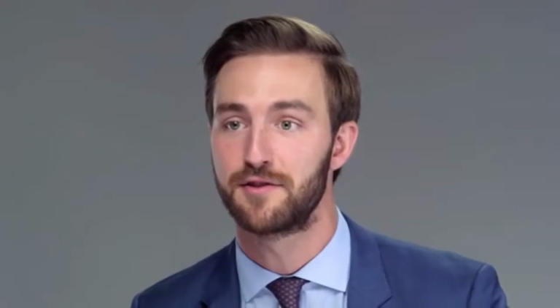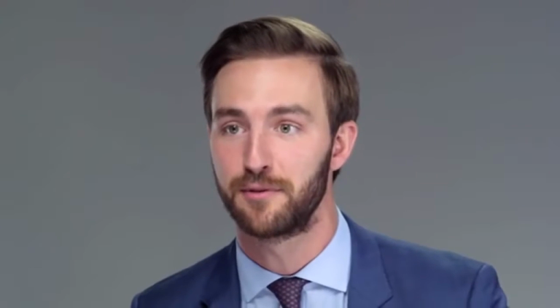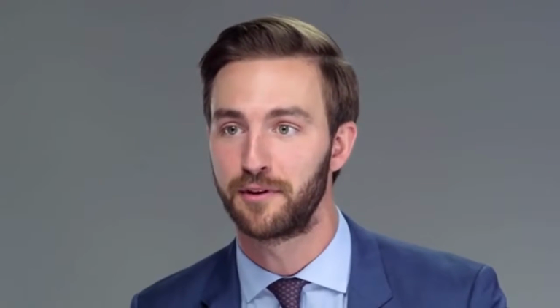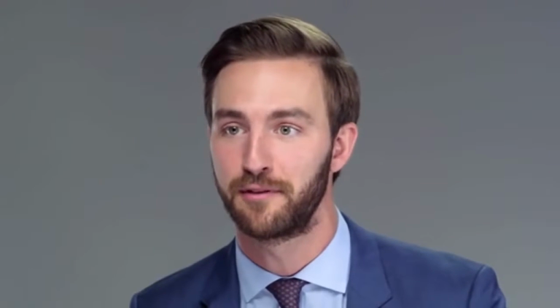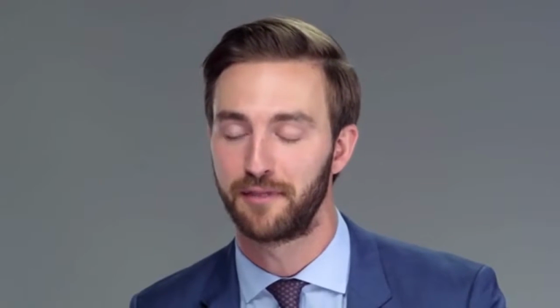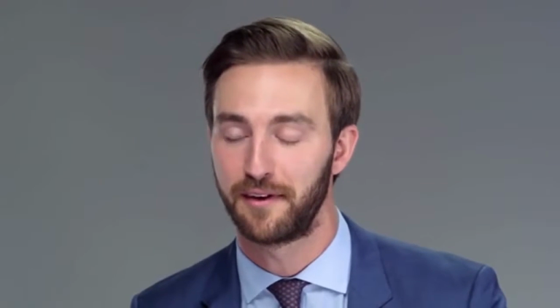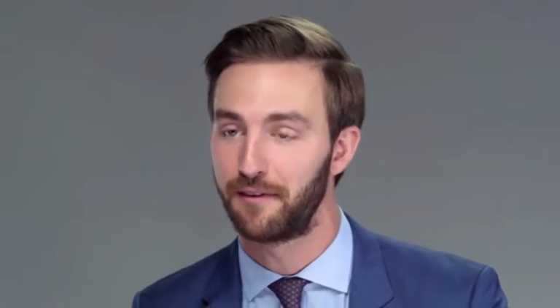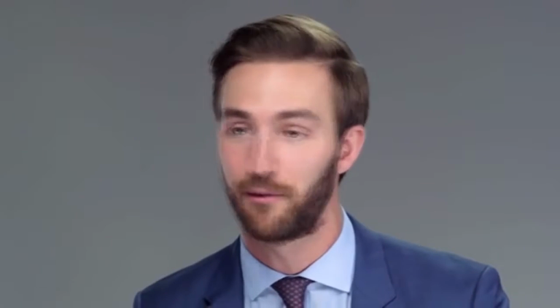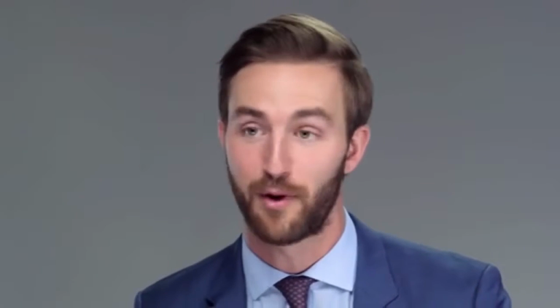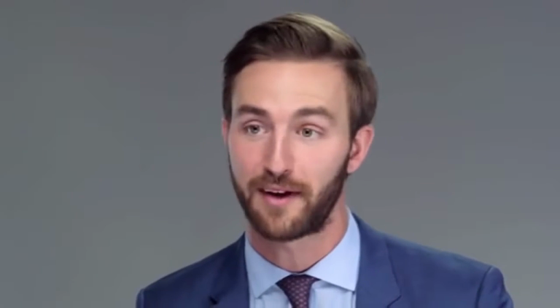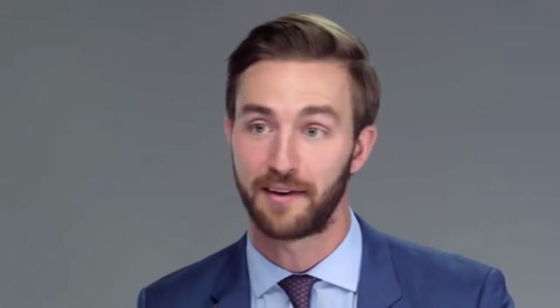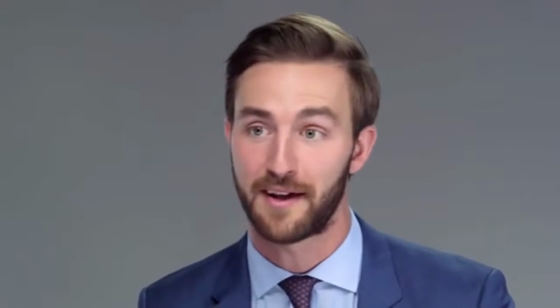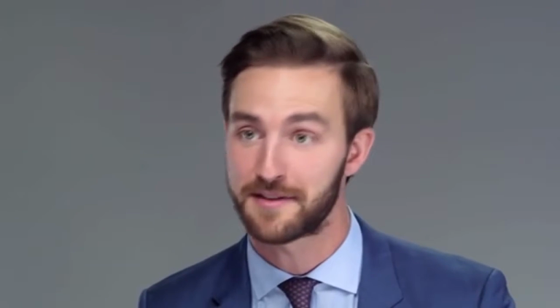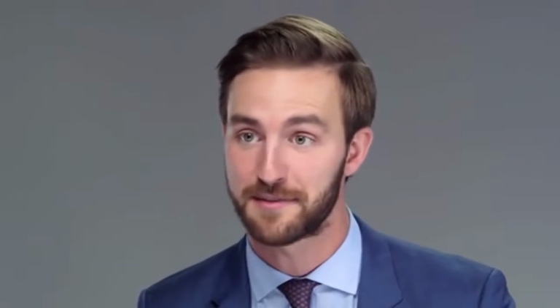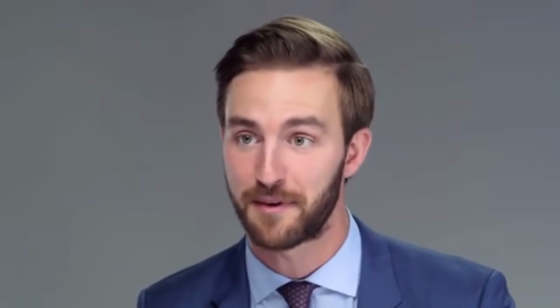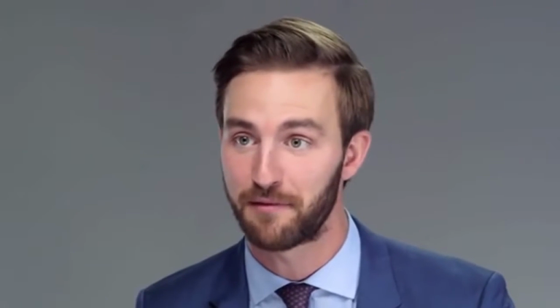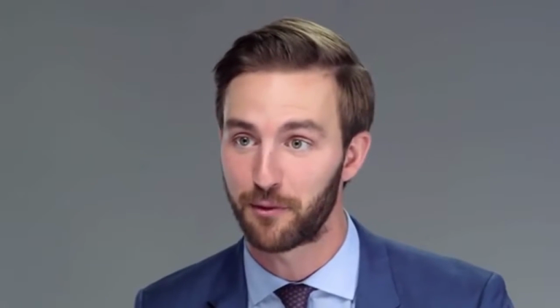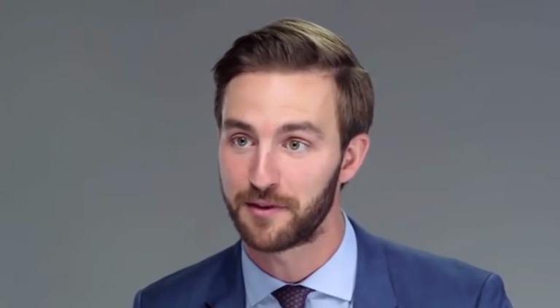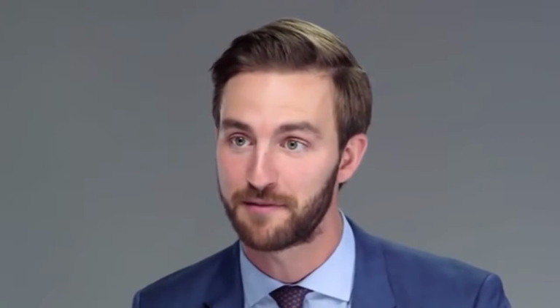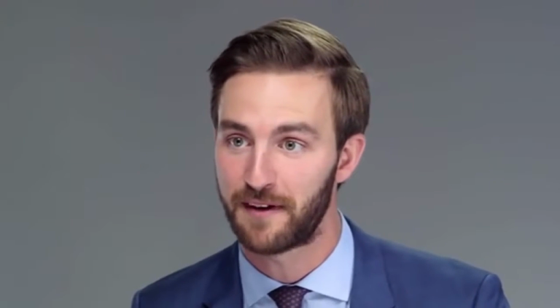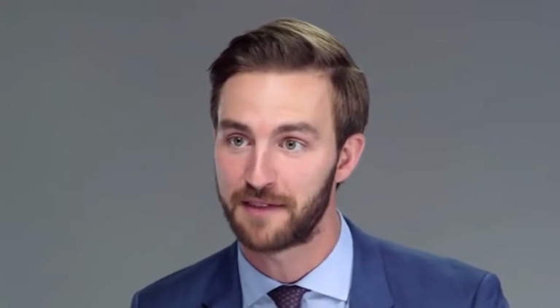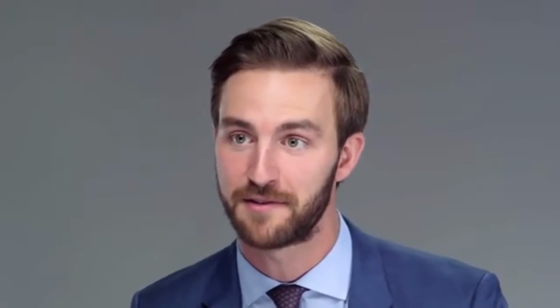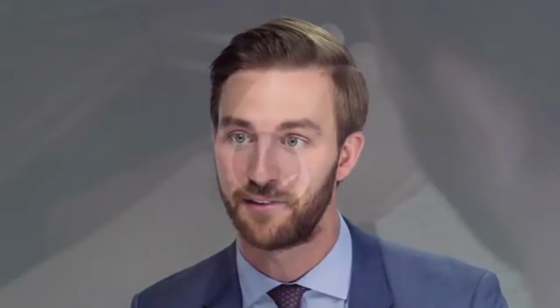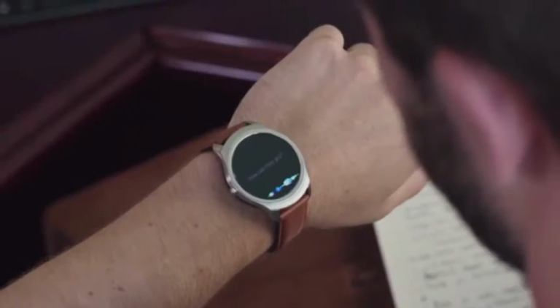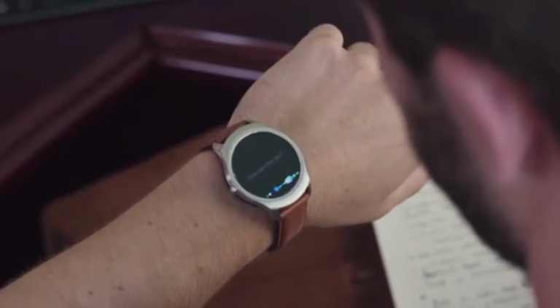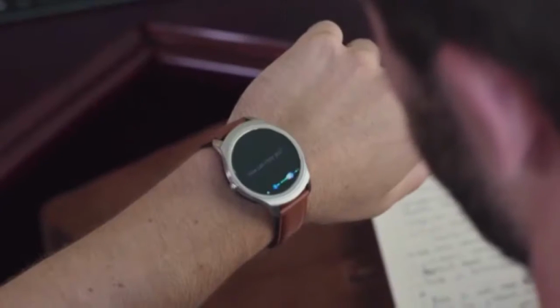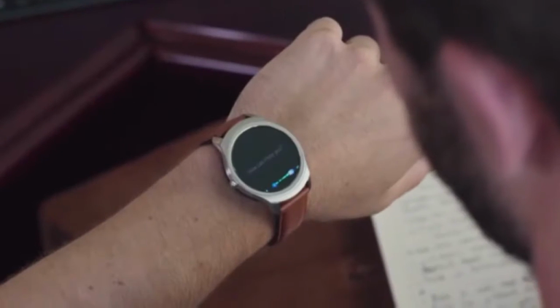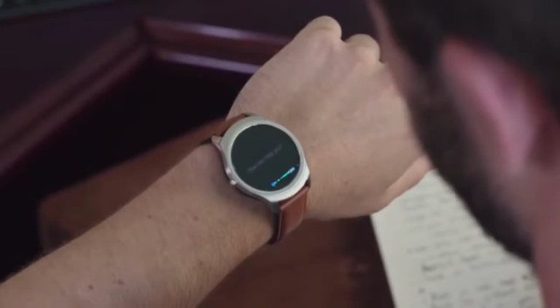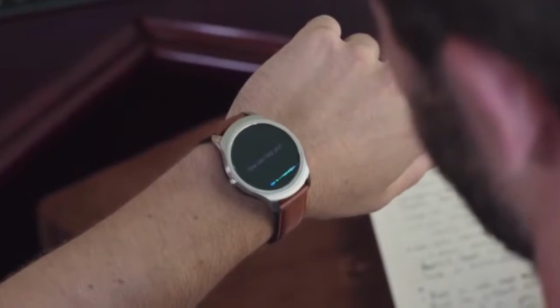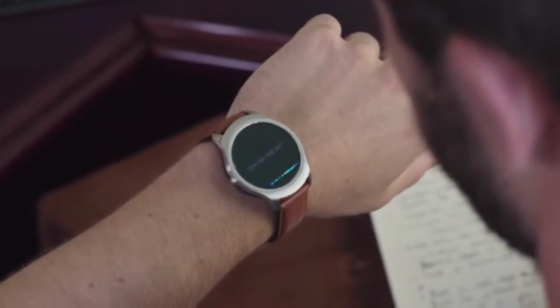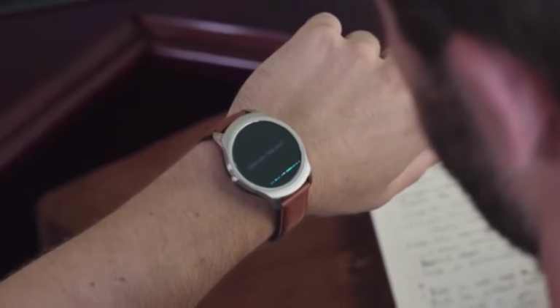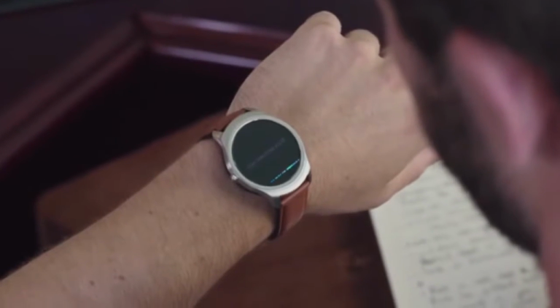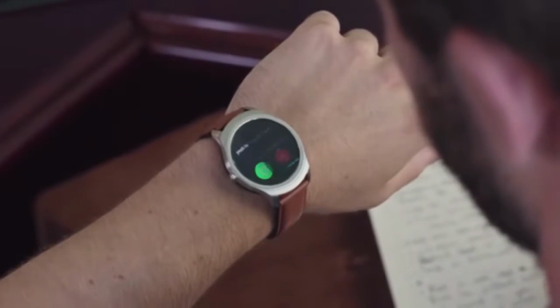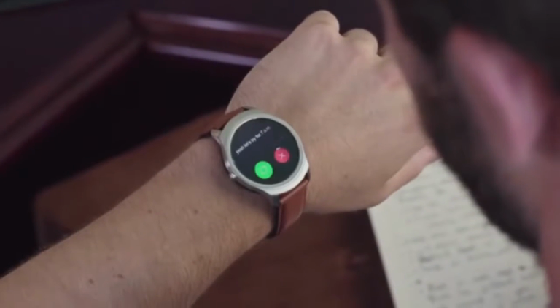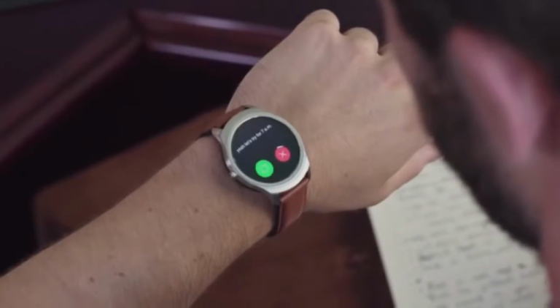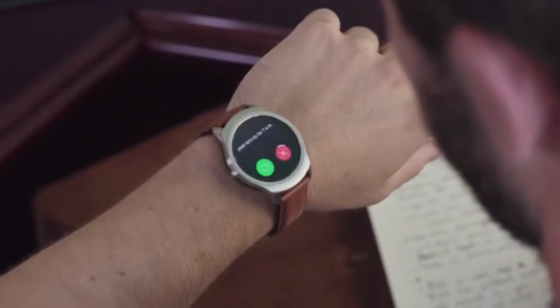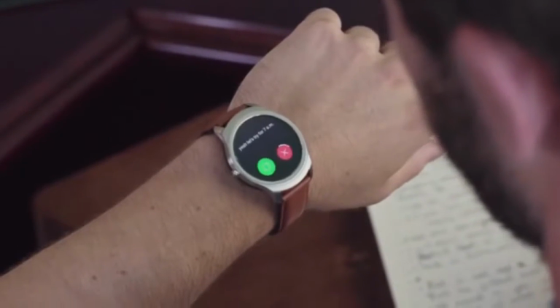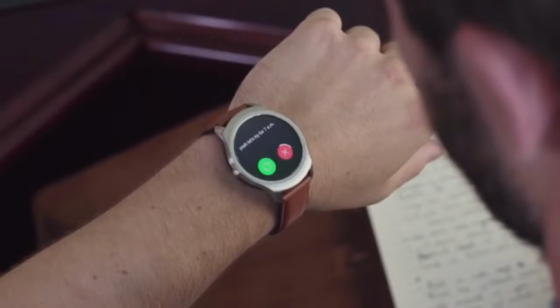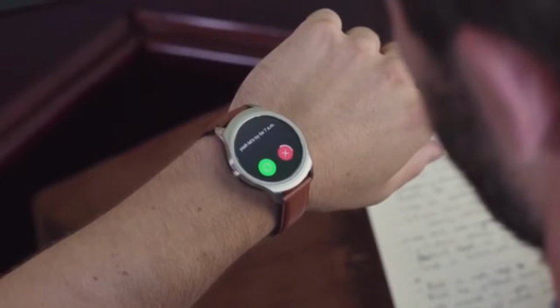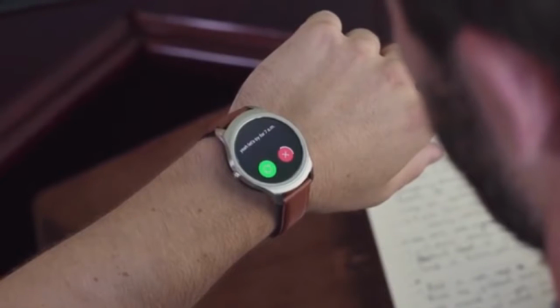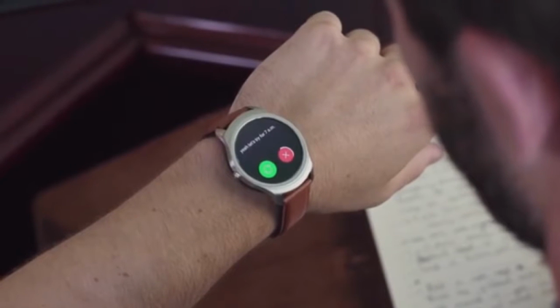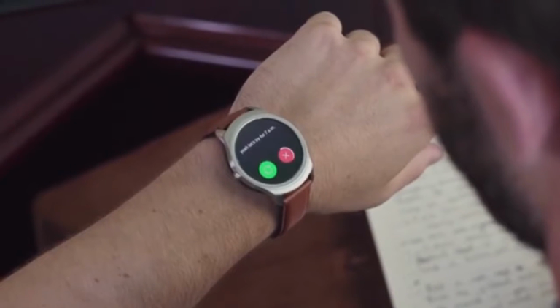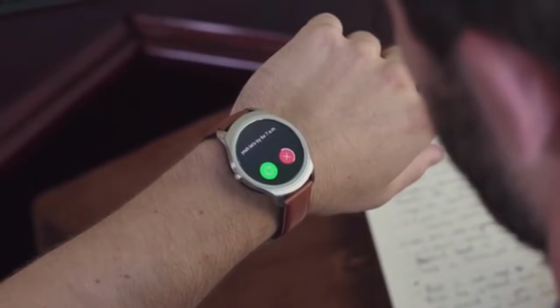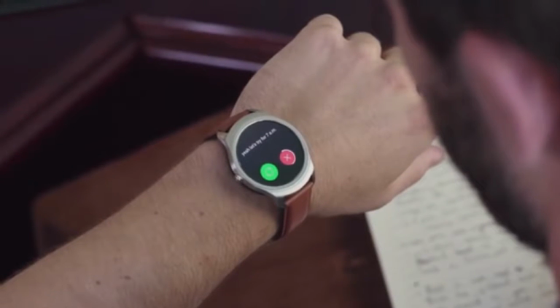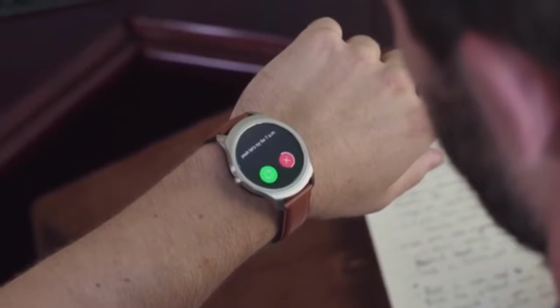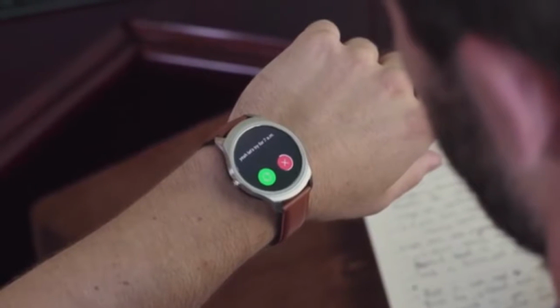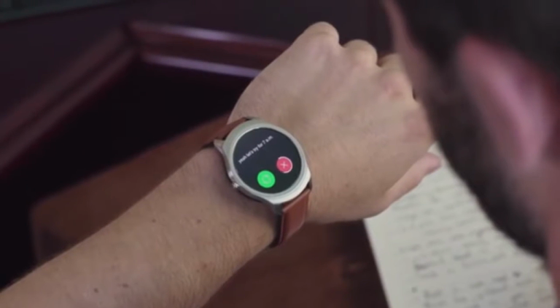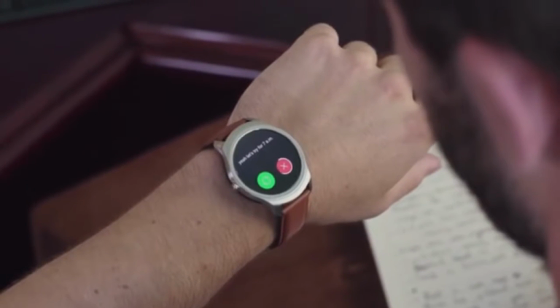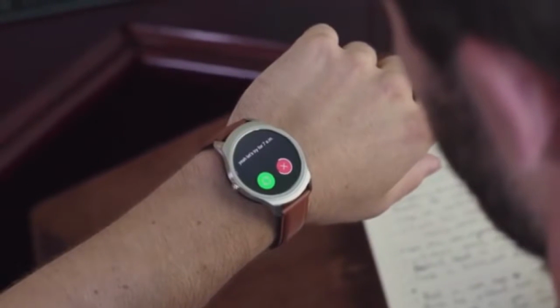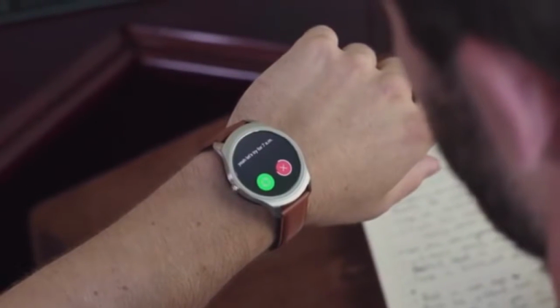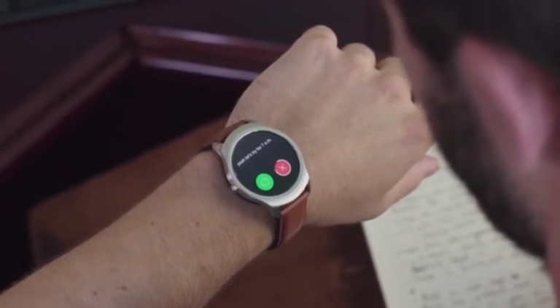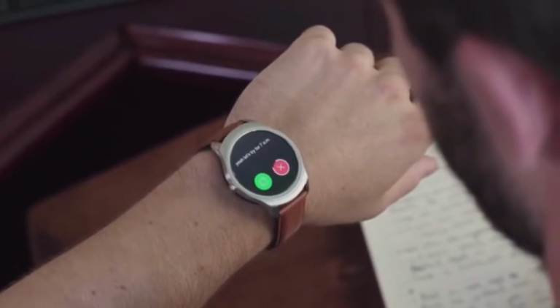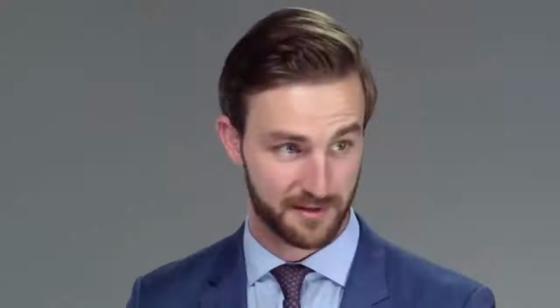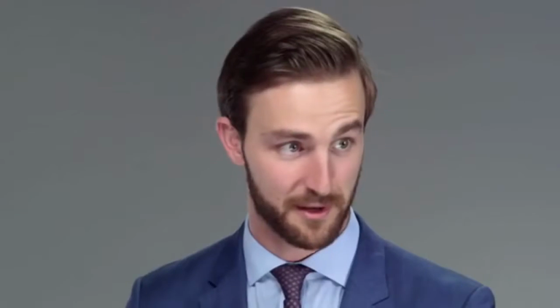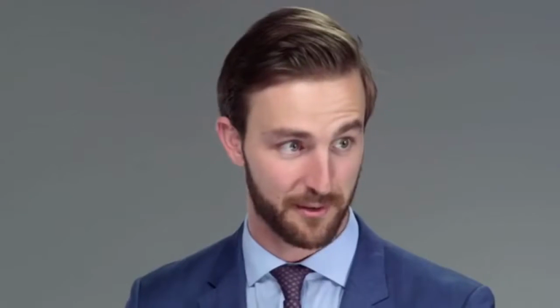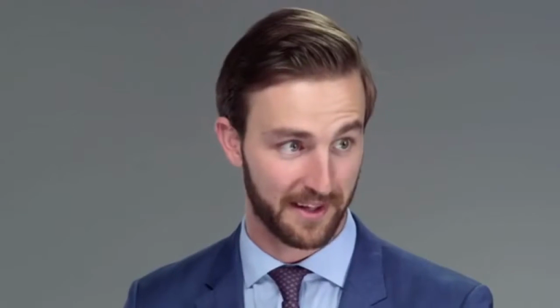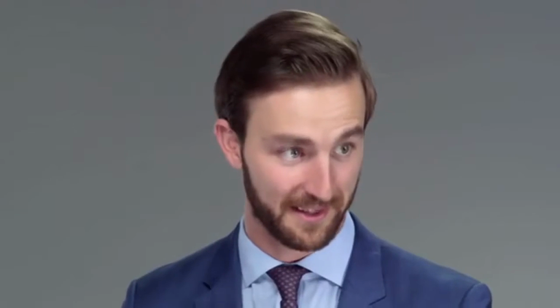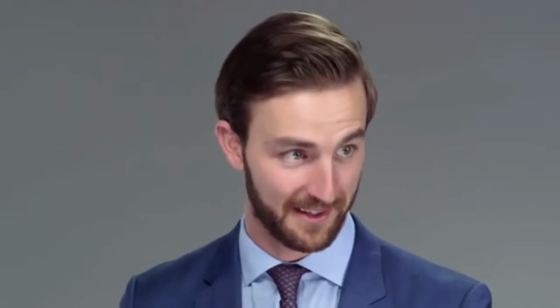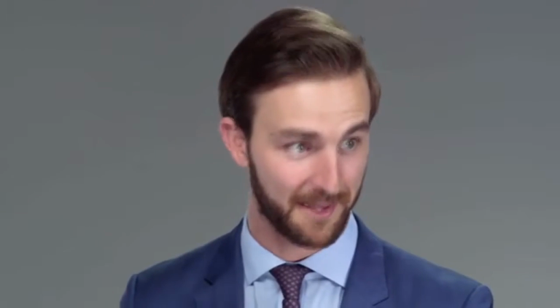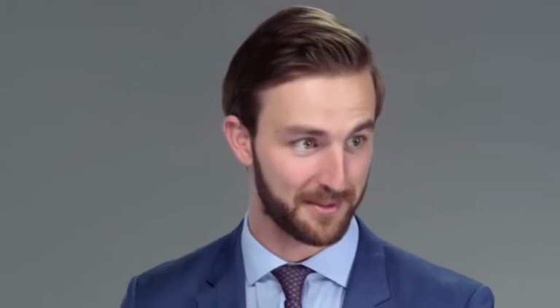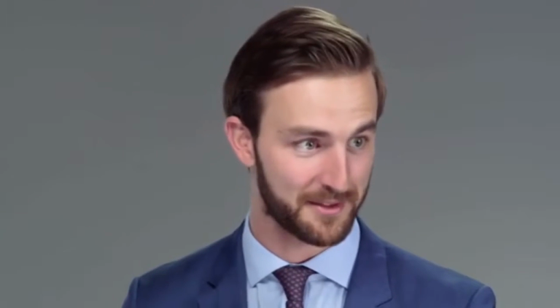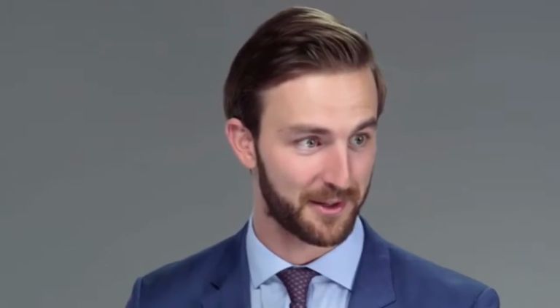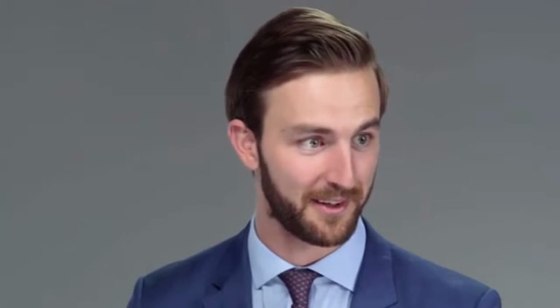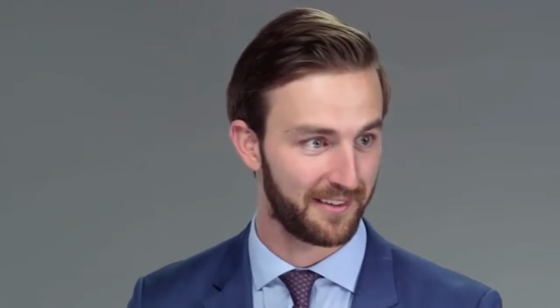Overall I was really impressed with the Tick Watch 2. It's fast, it's intuitive, and it recognizes my voice faster than any other smartwatch I've ever seen. So I get to keep this, right?